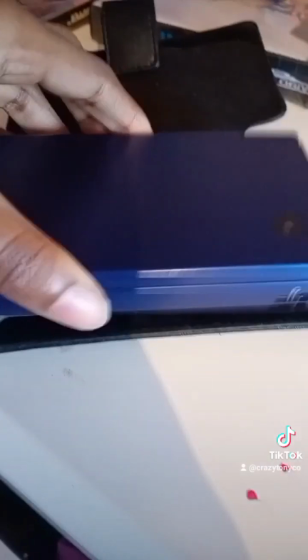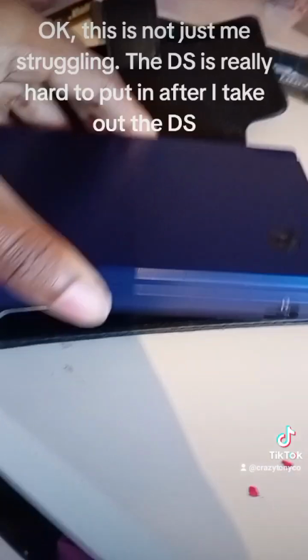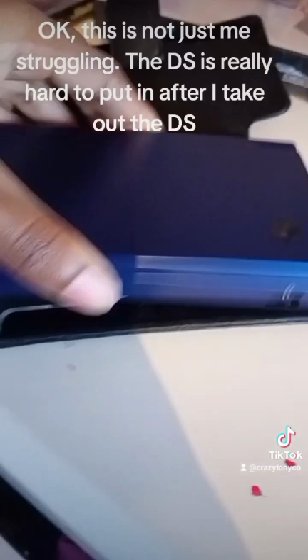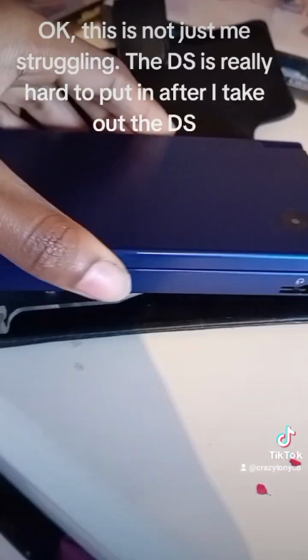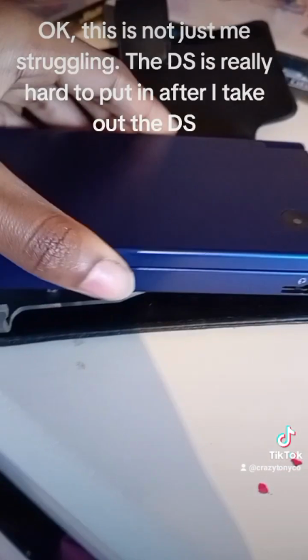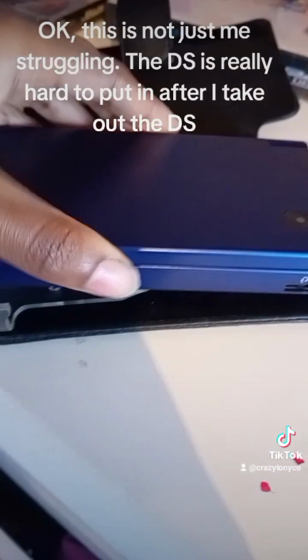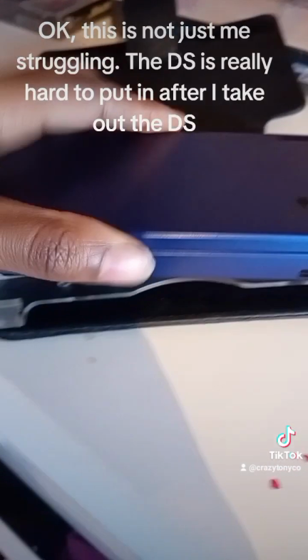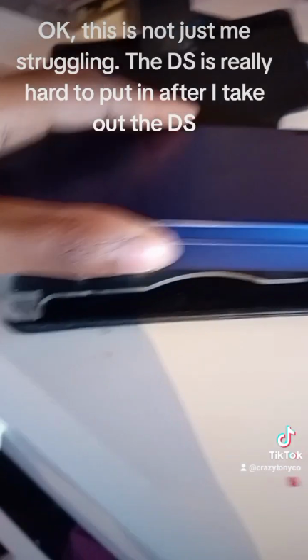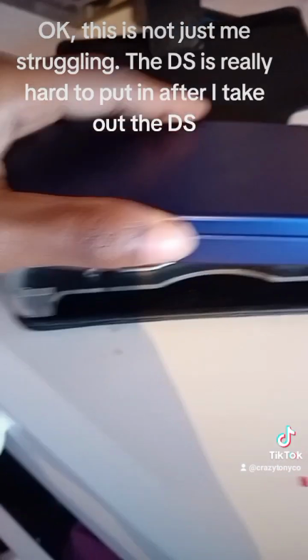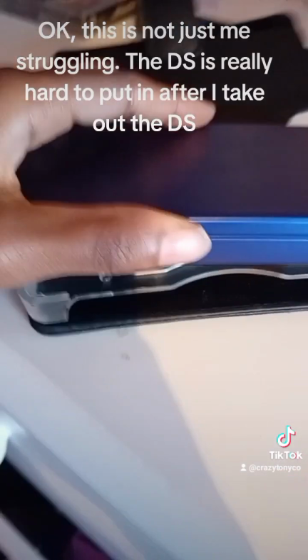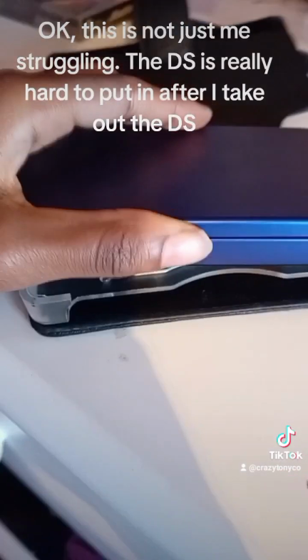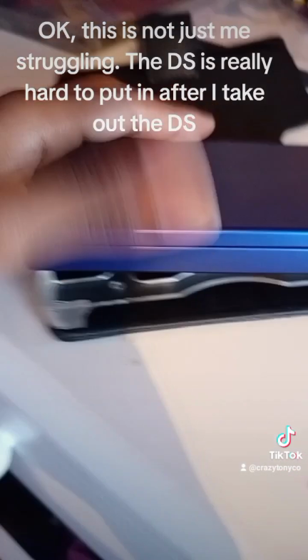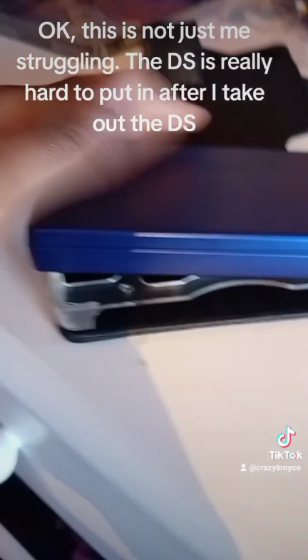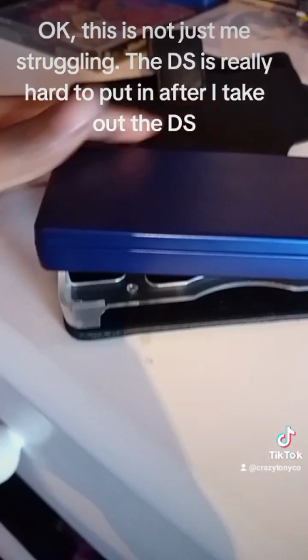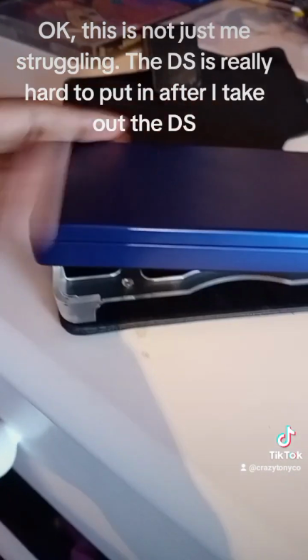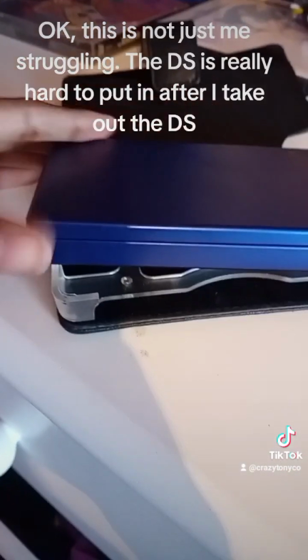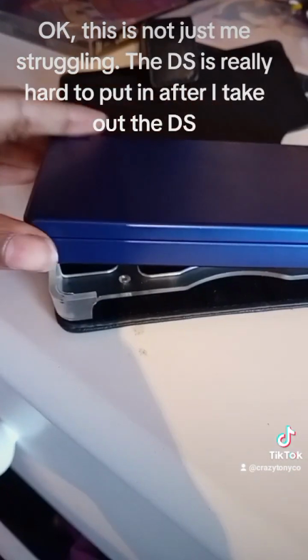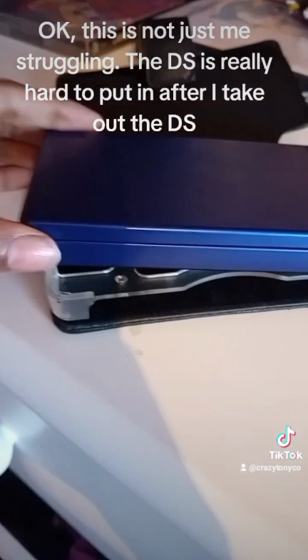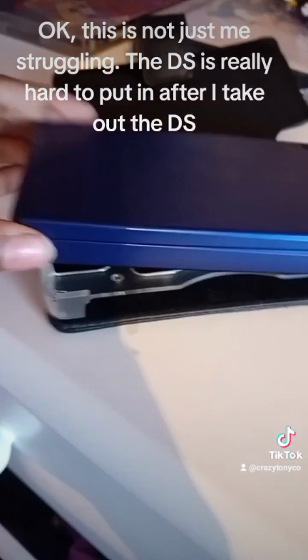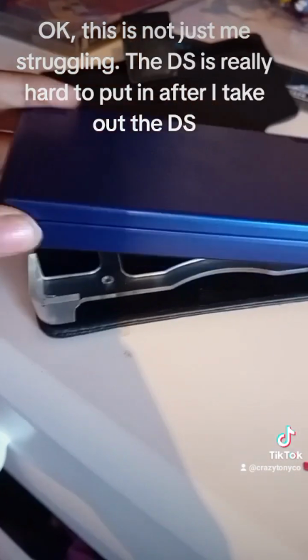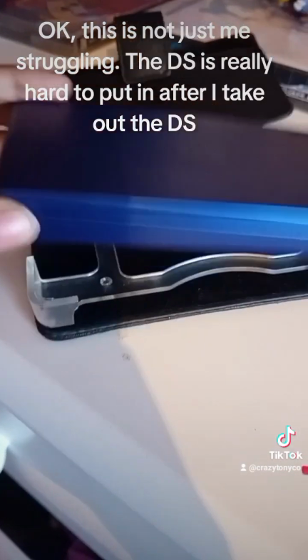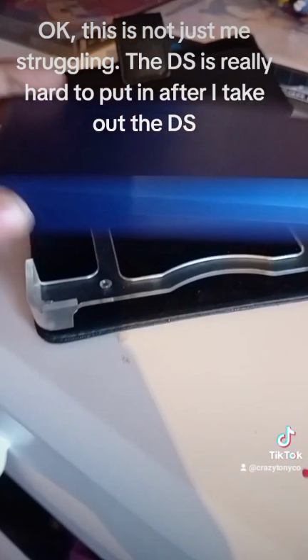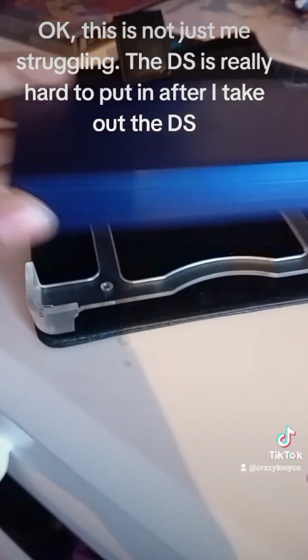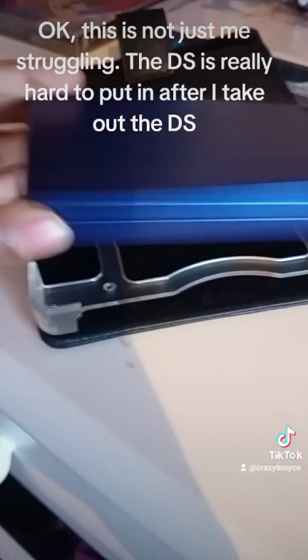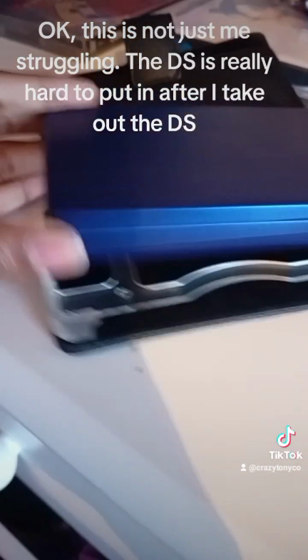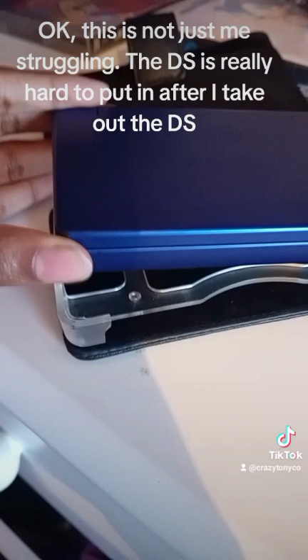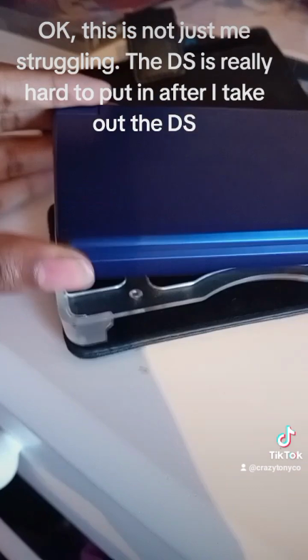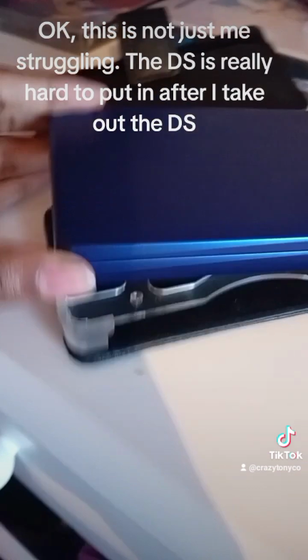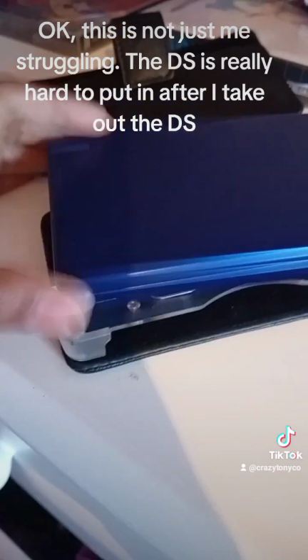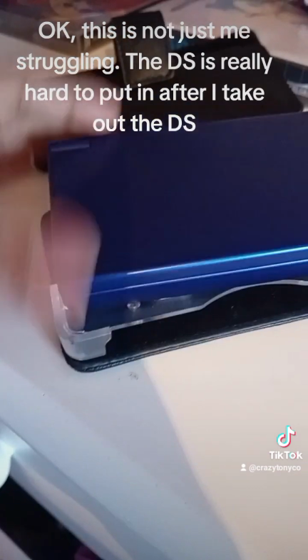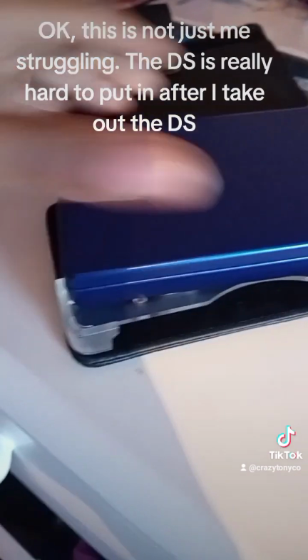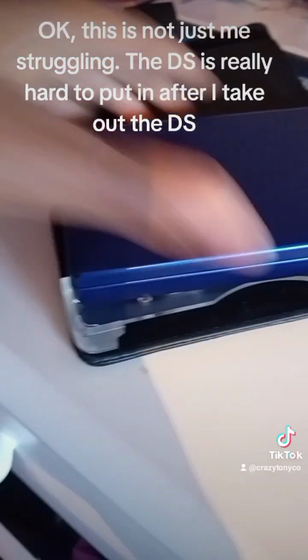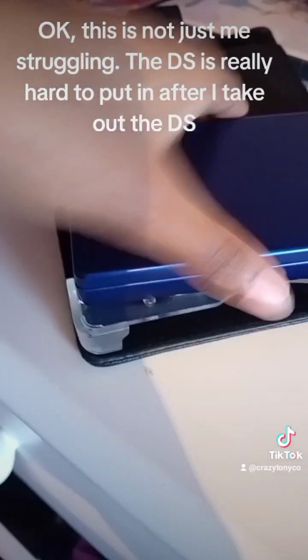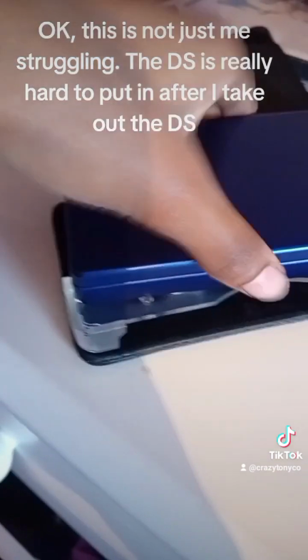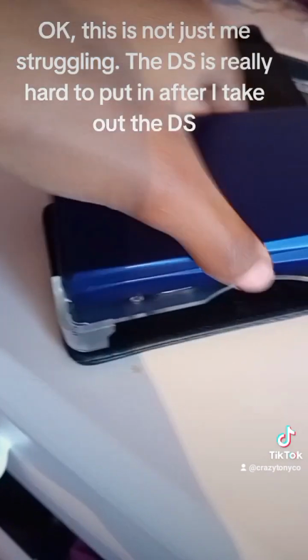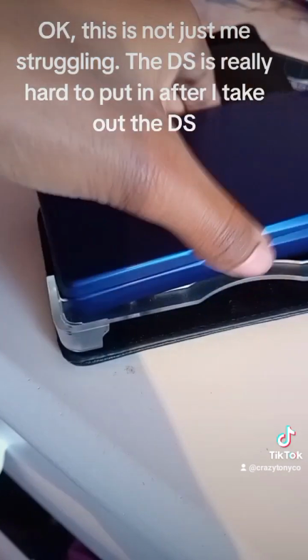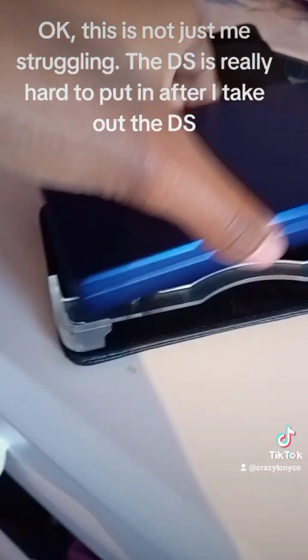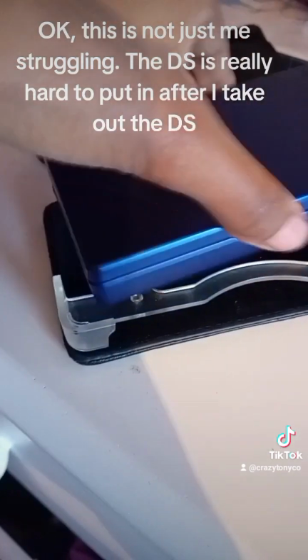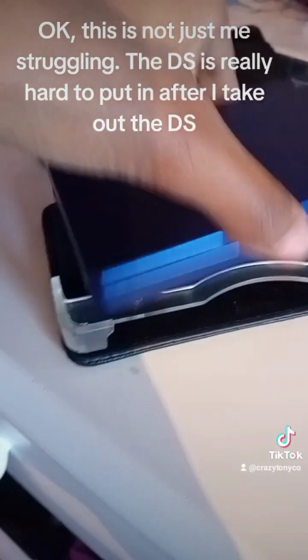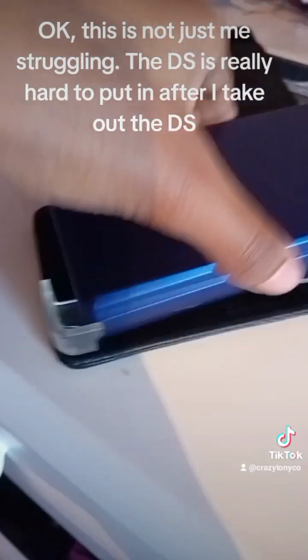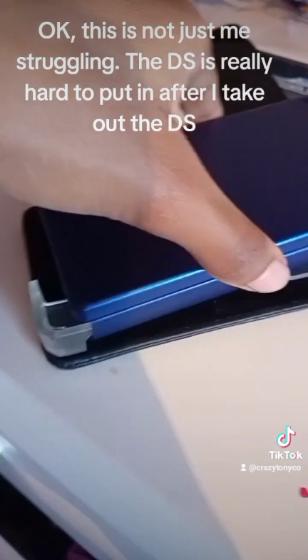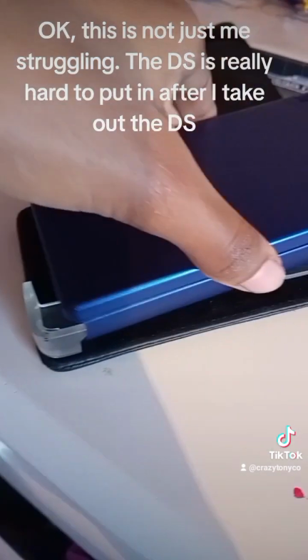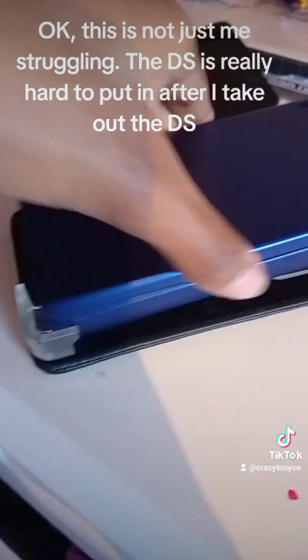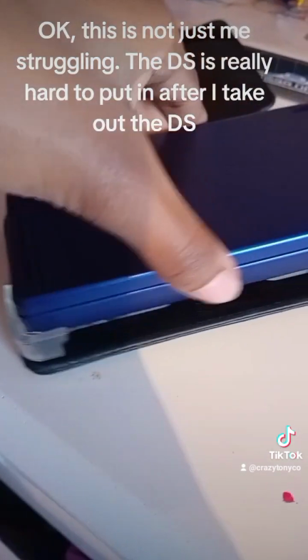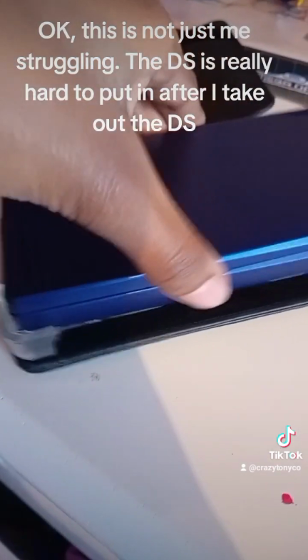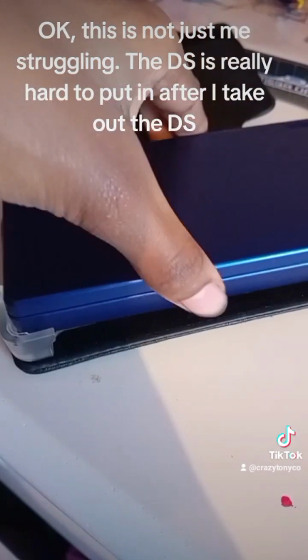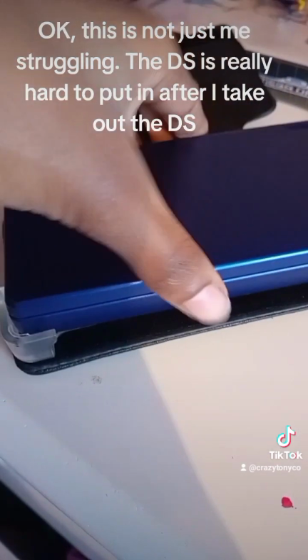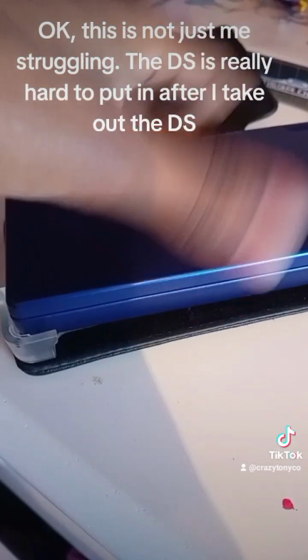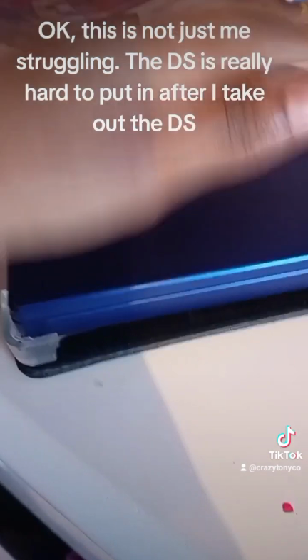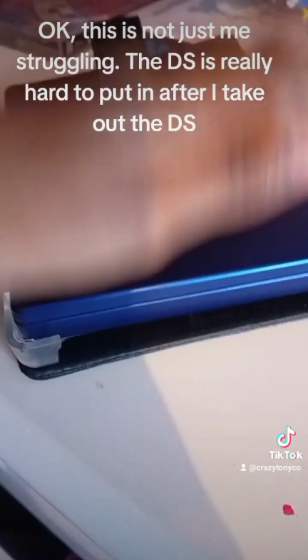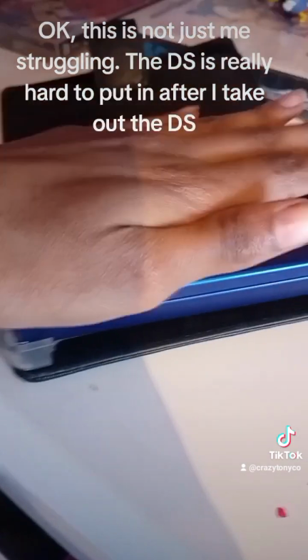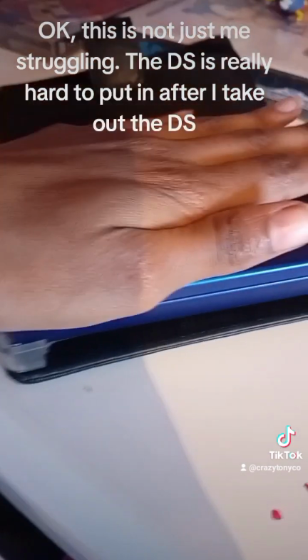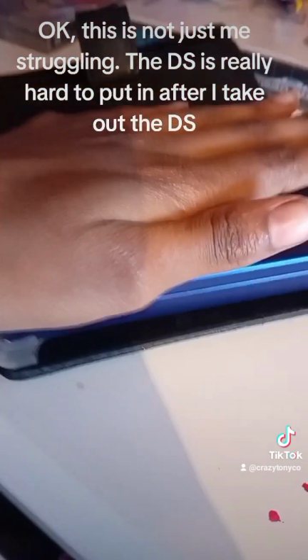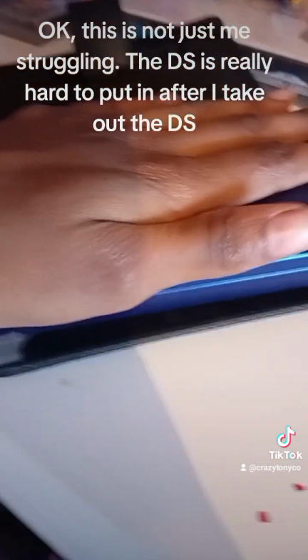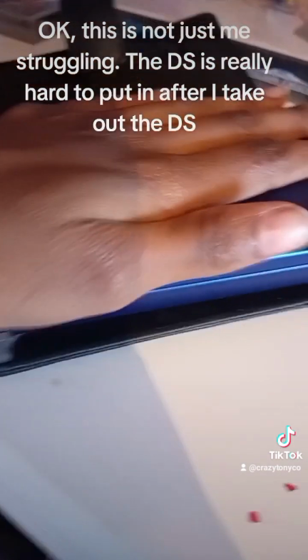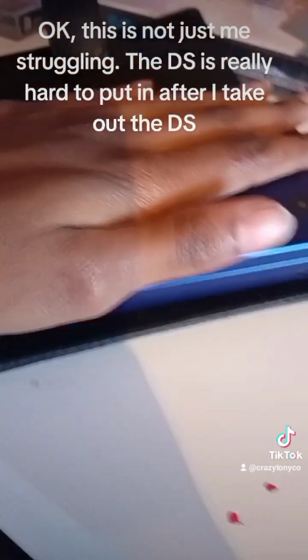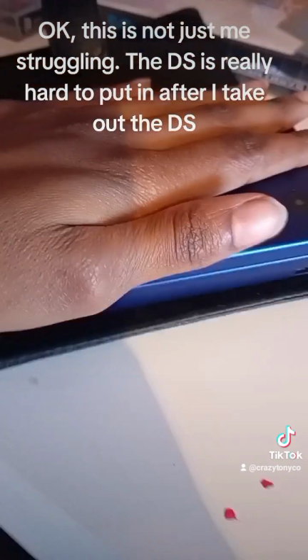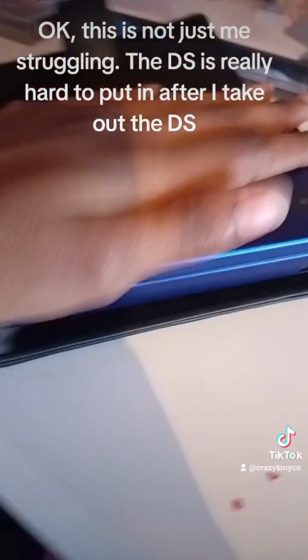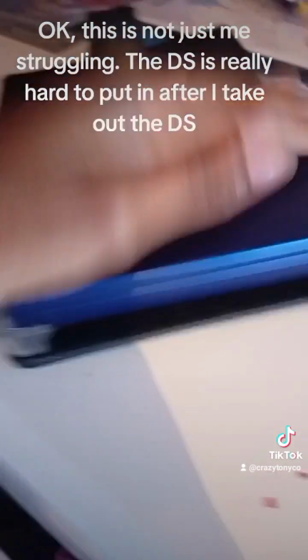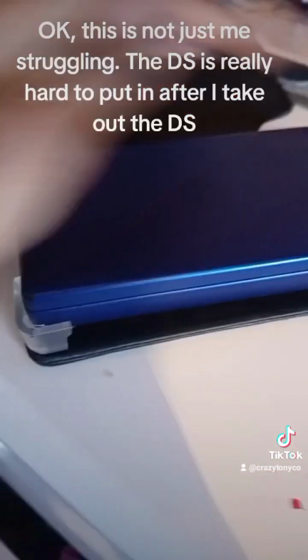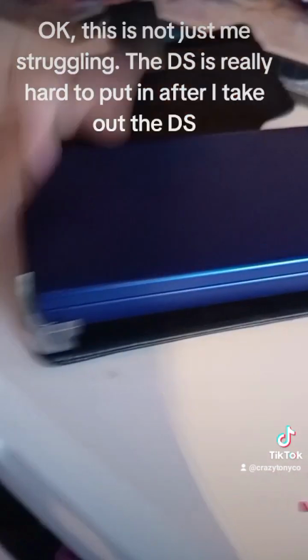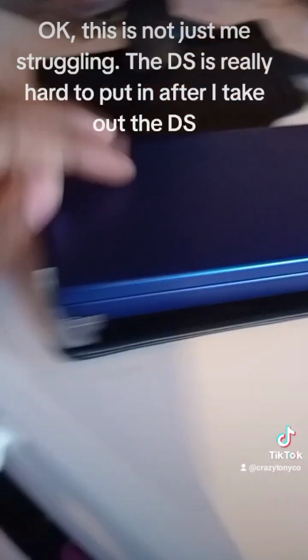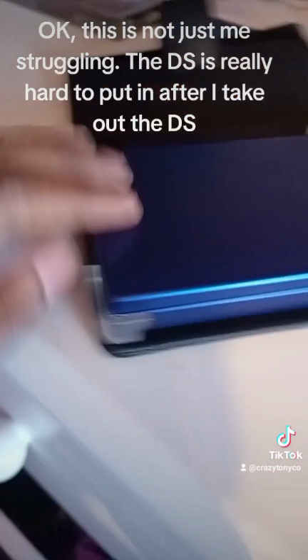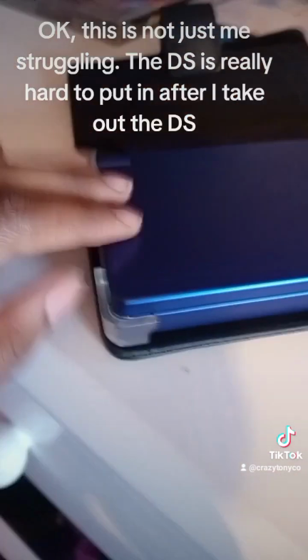Okay, this is not just me struggling — the DS is really hard to put back in after I take it out.